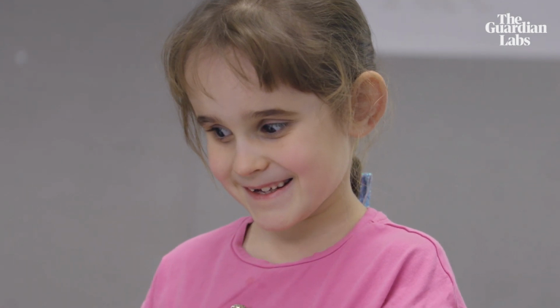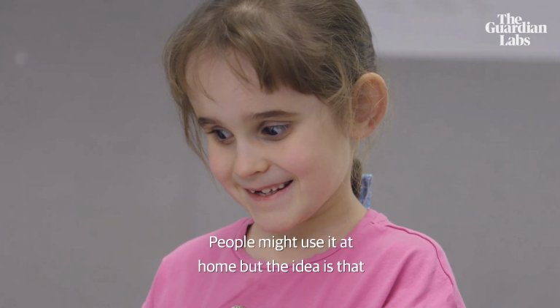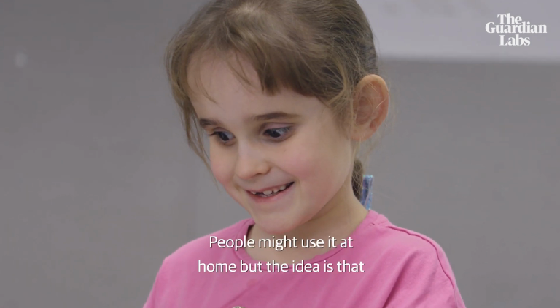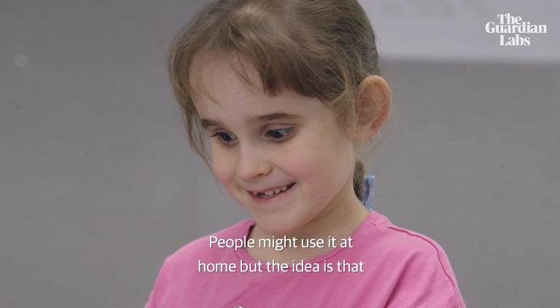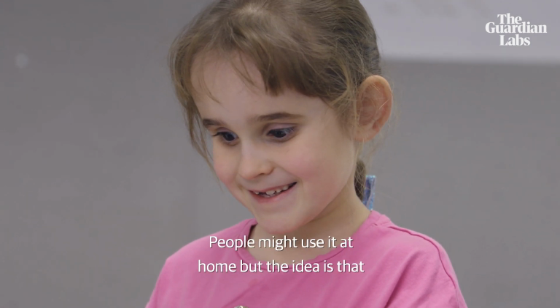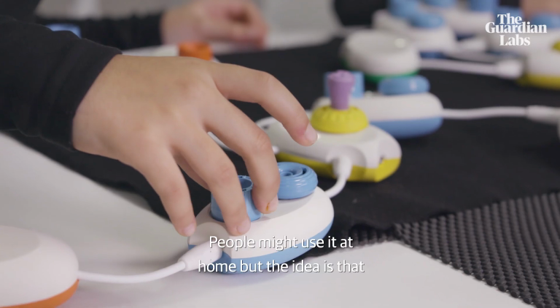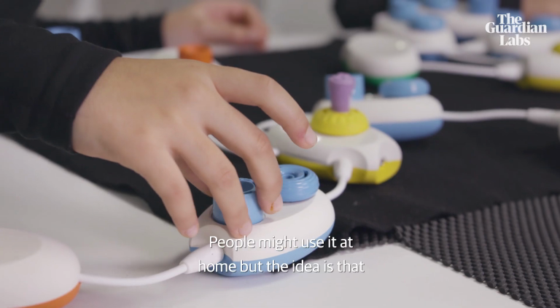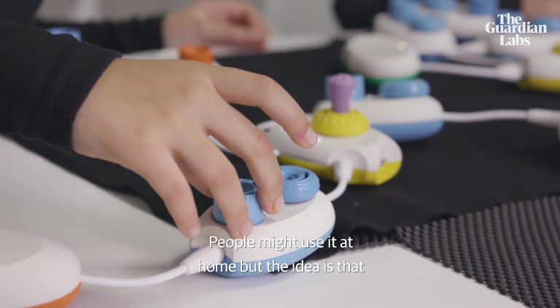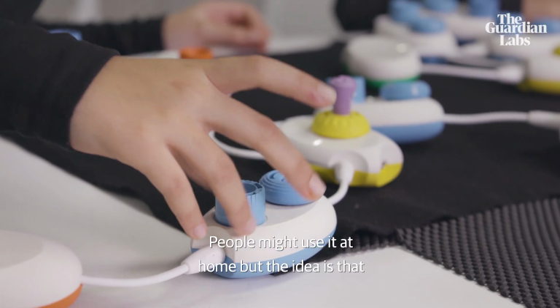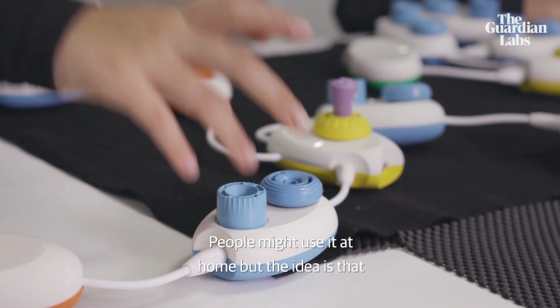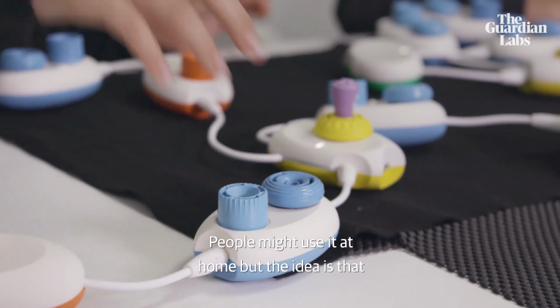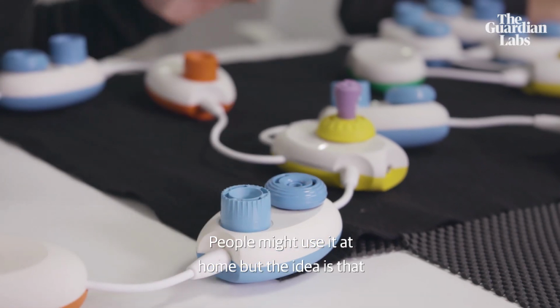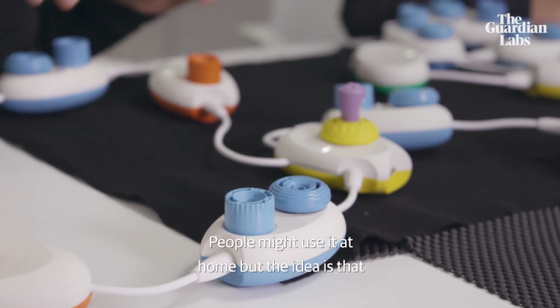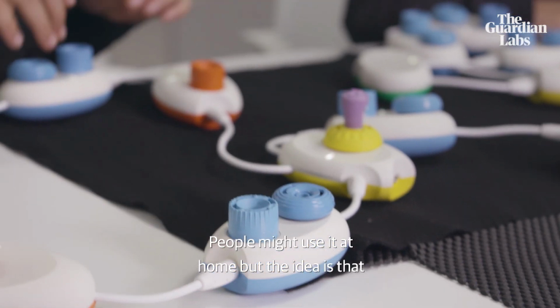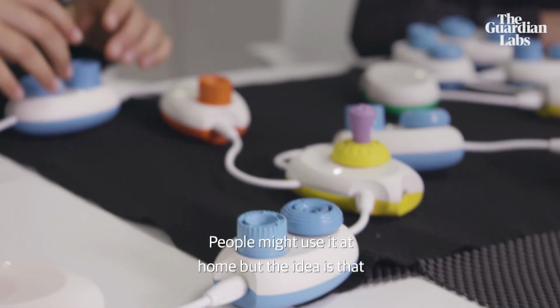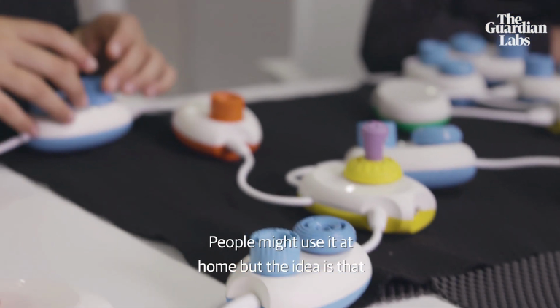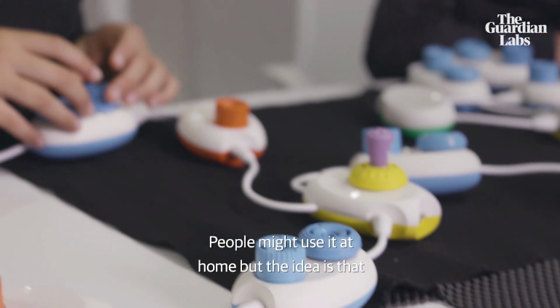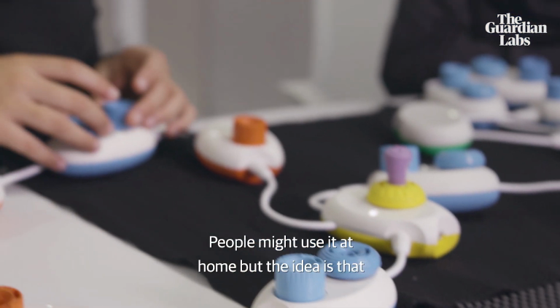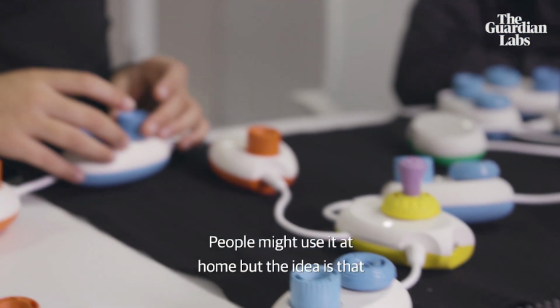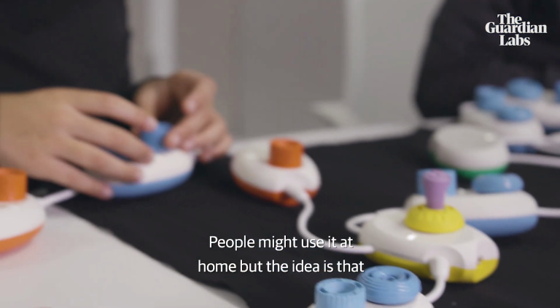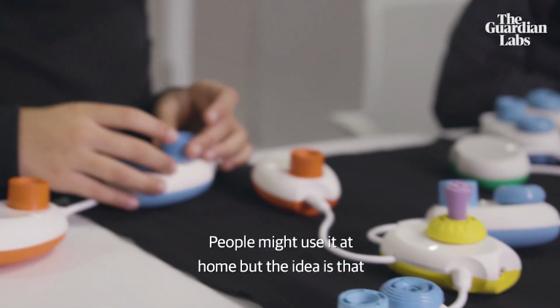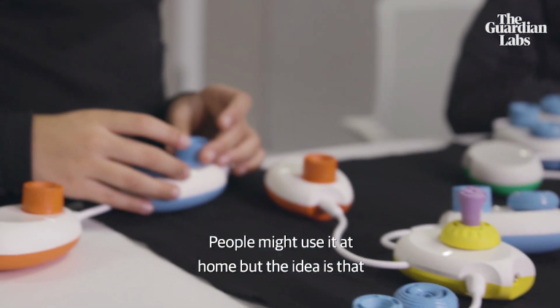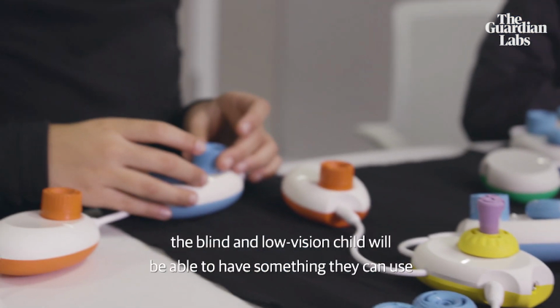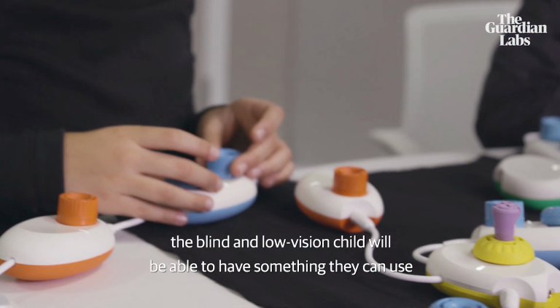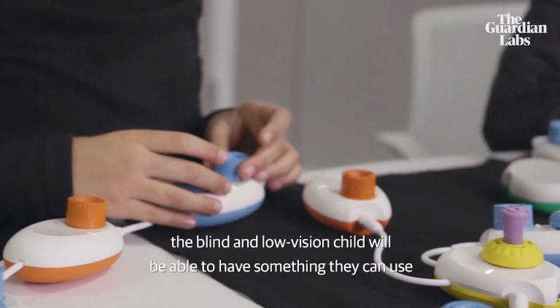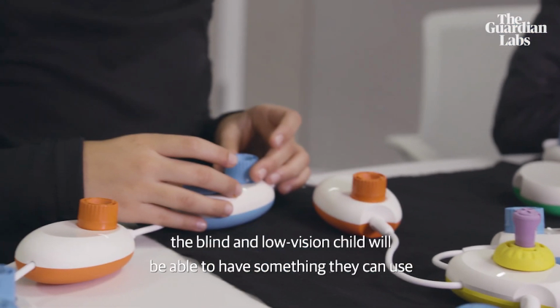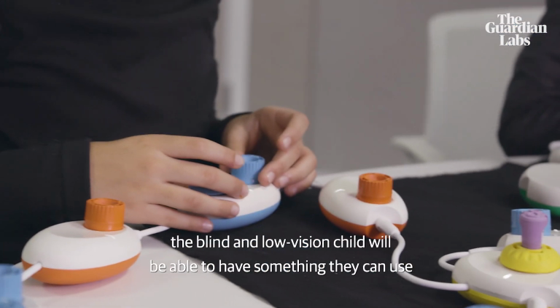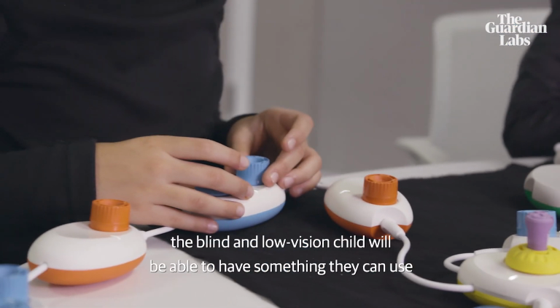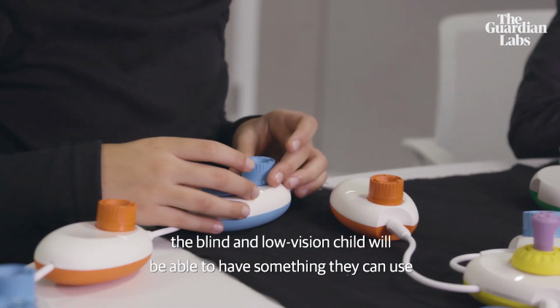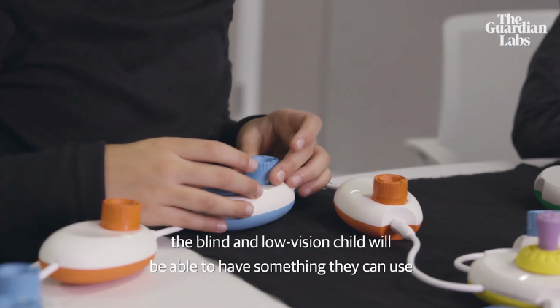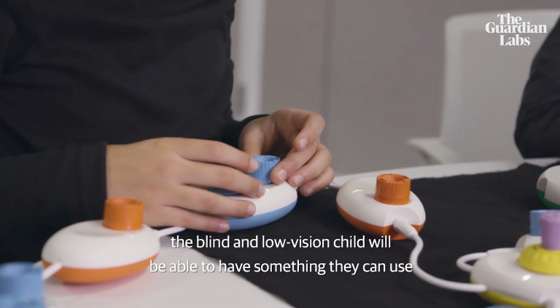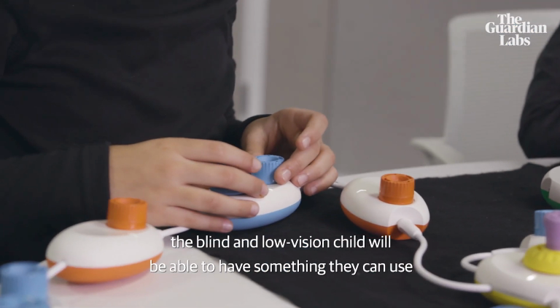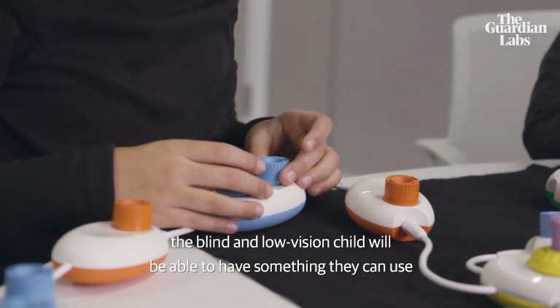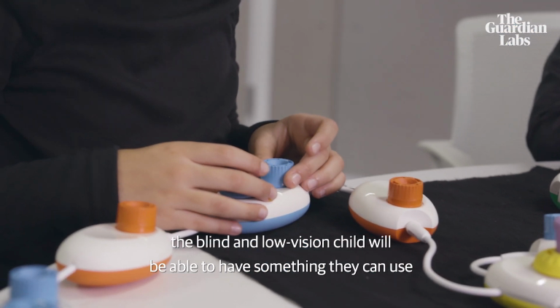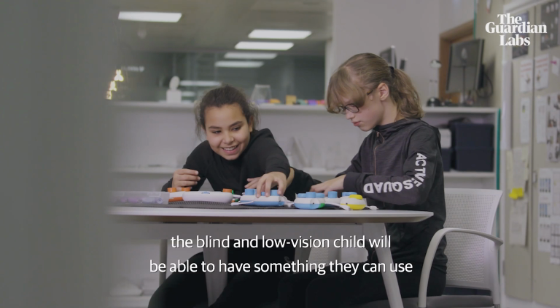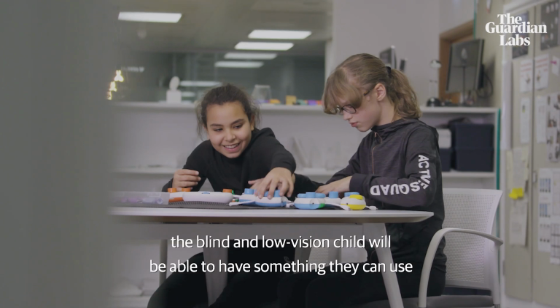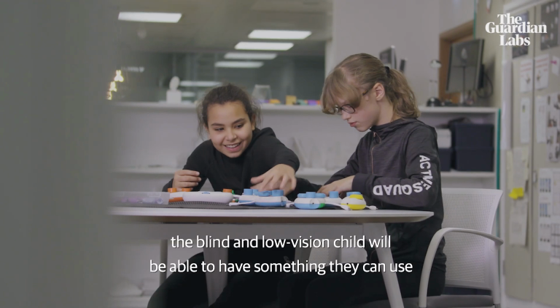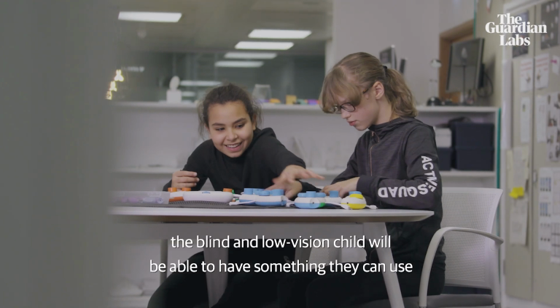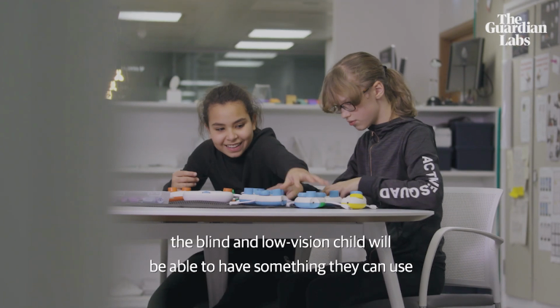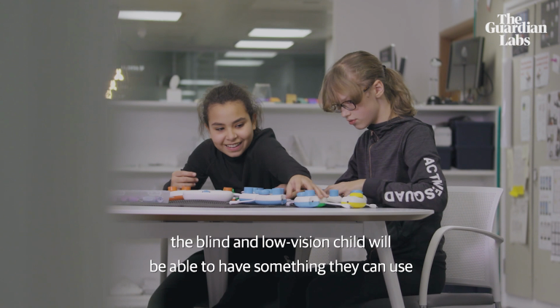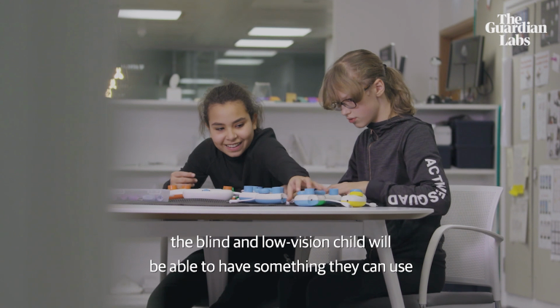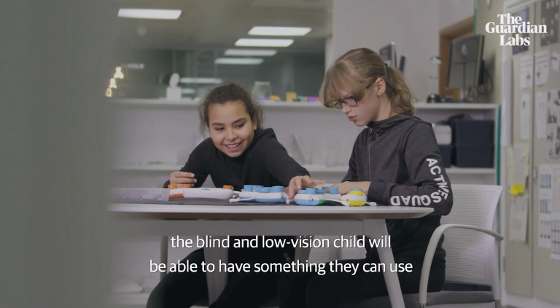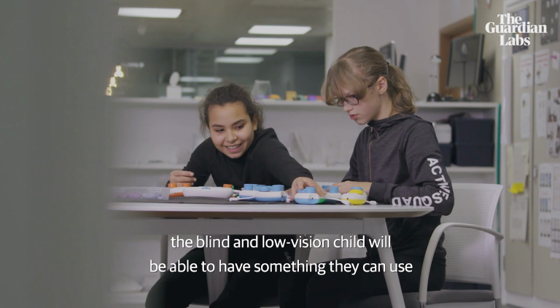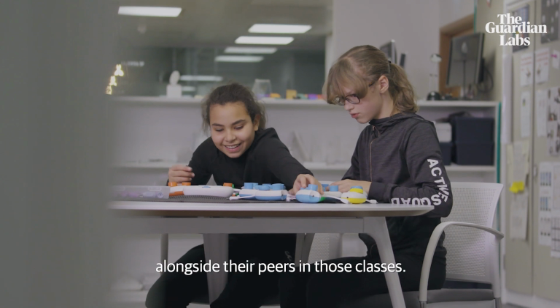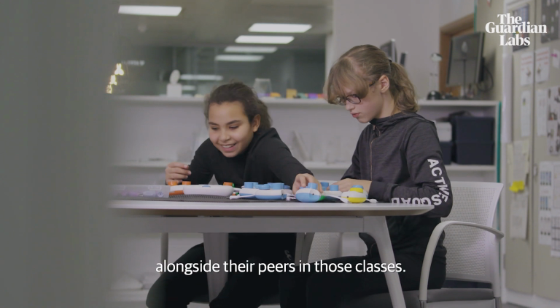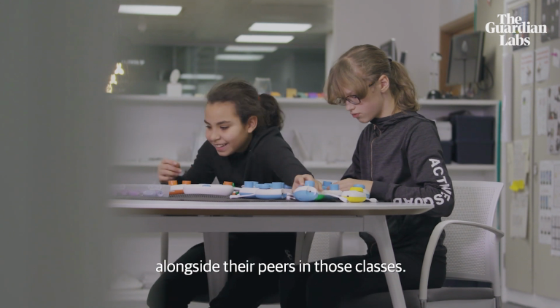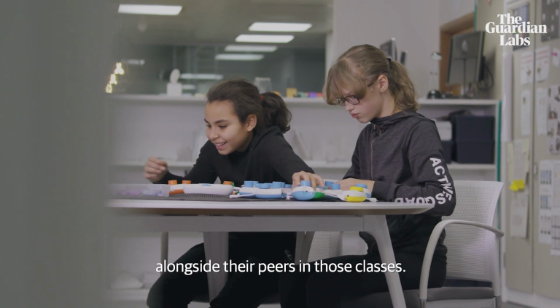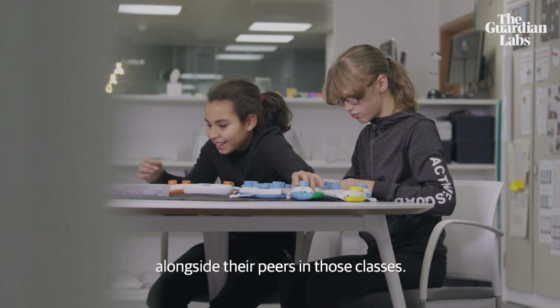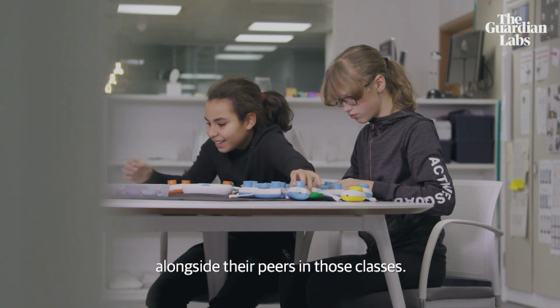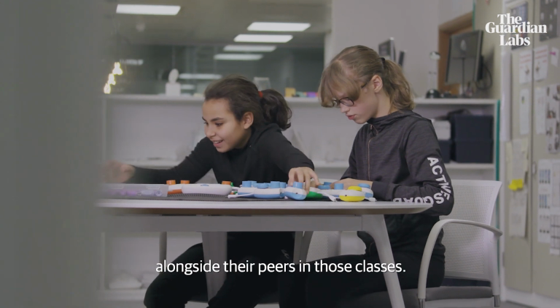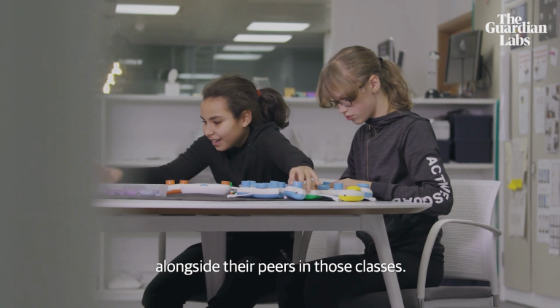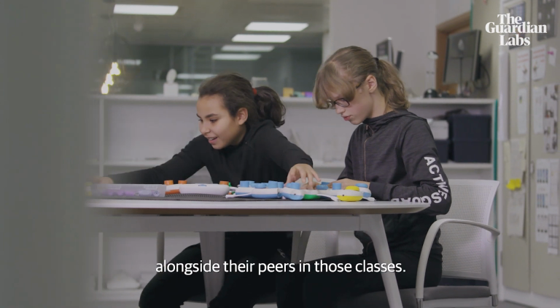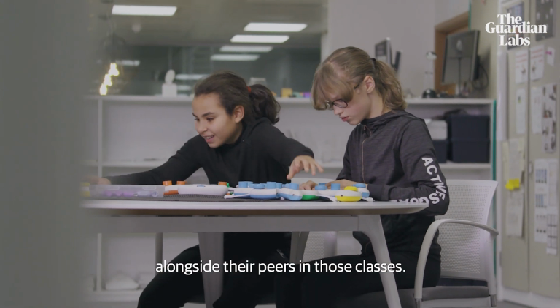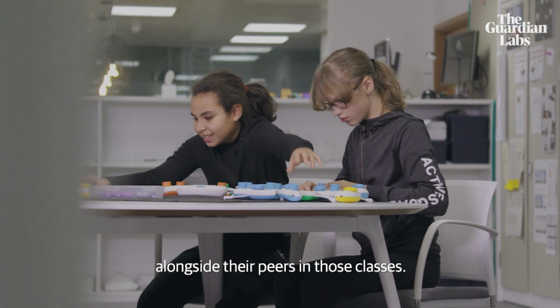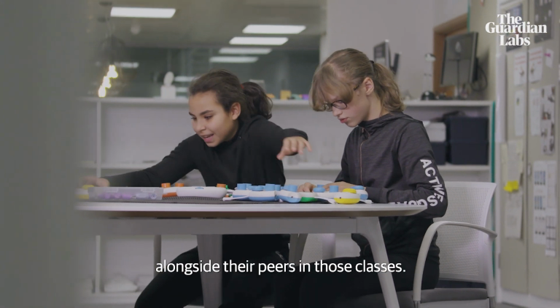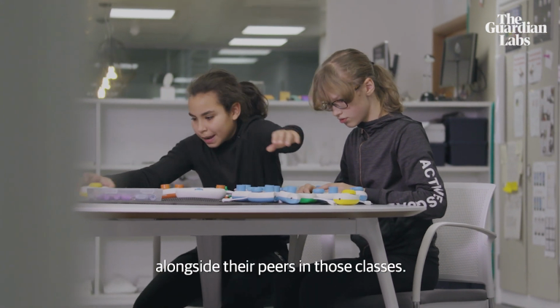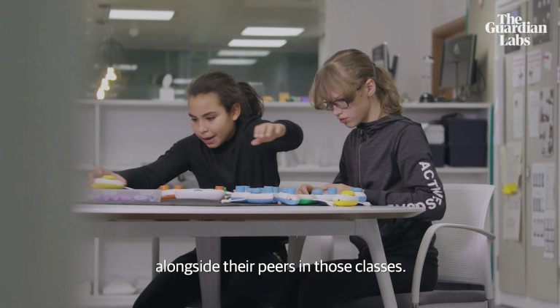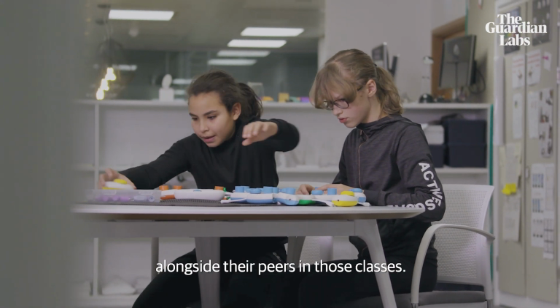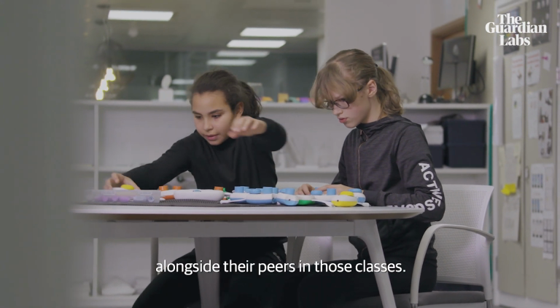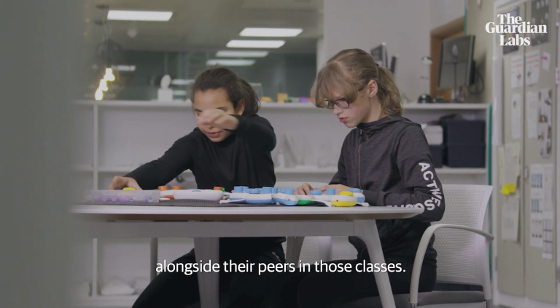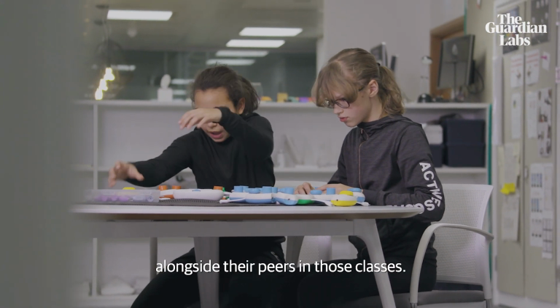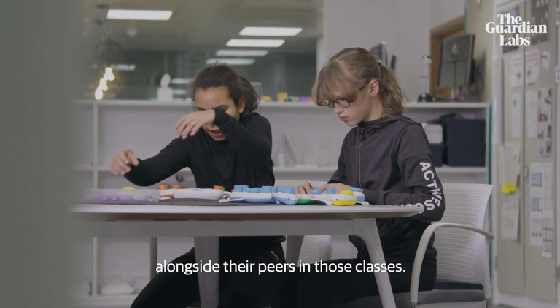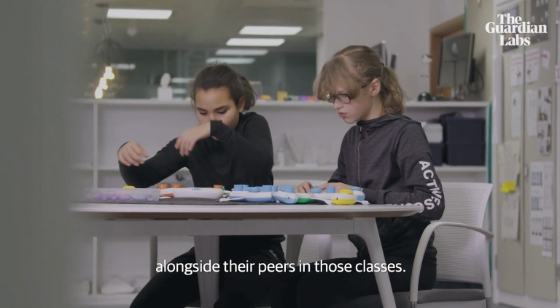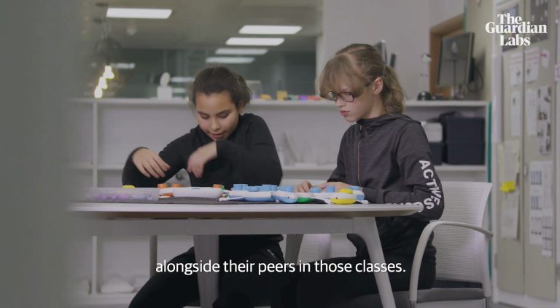People might use it at home, but the idea is that the blind and low vision child will have something they can use alongside their peers in those classes.